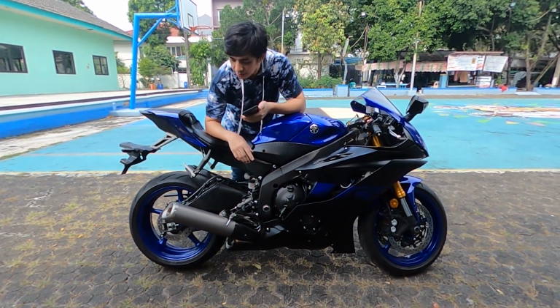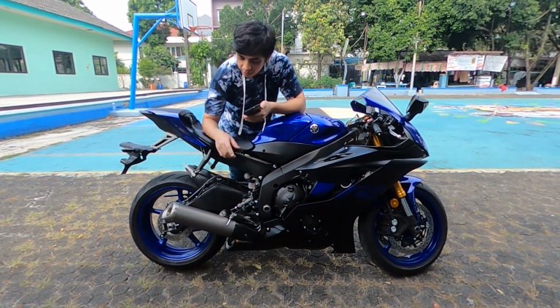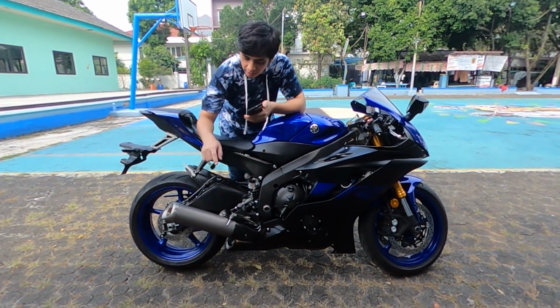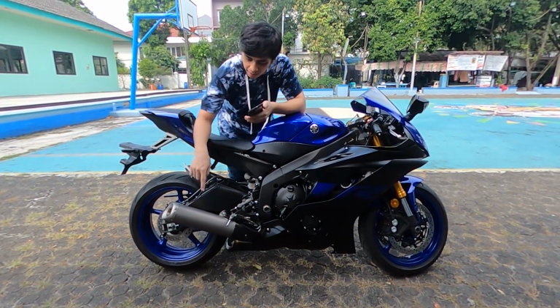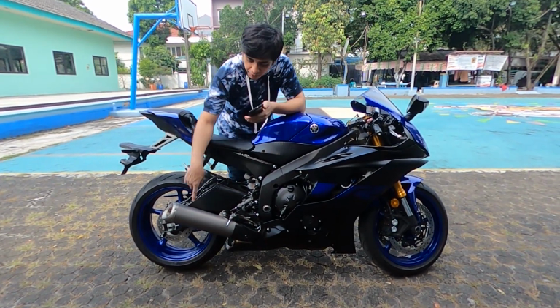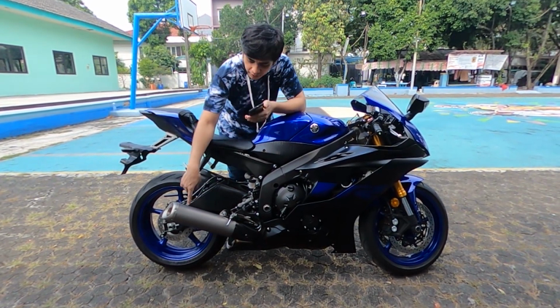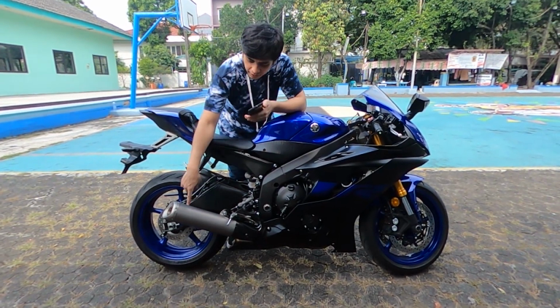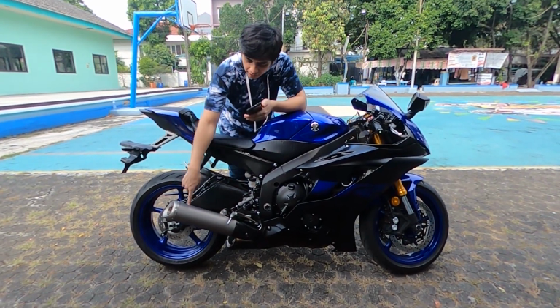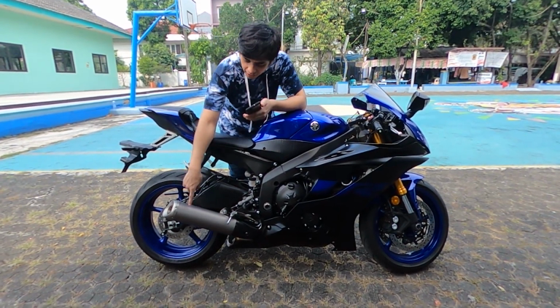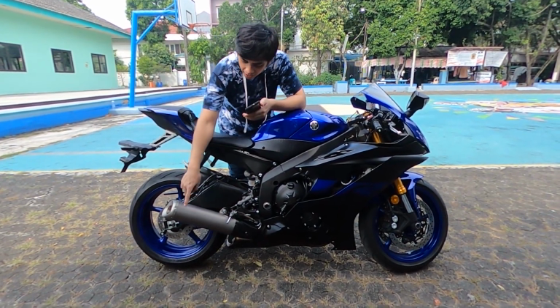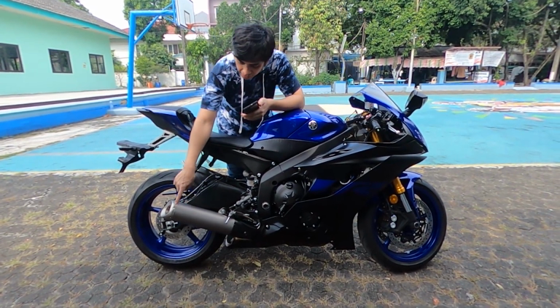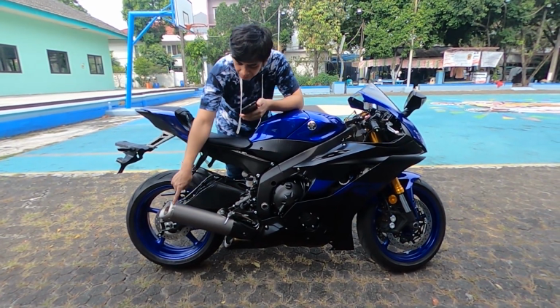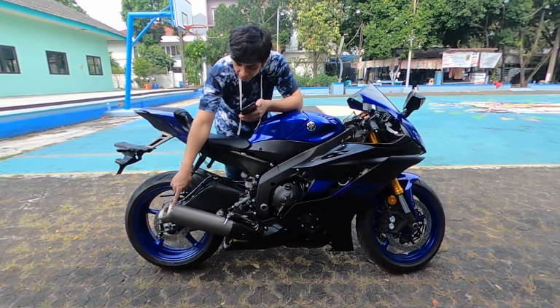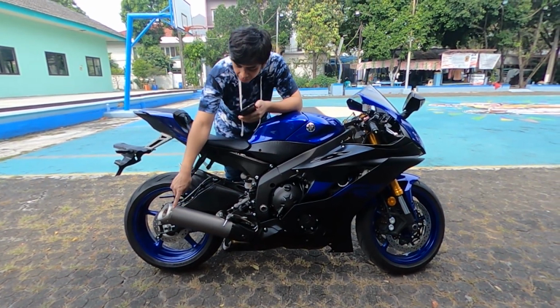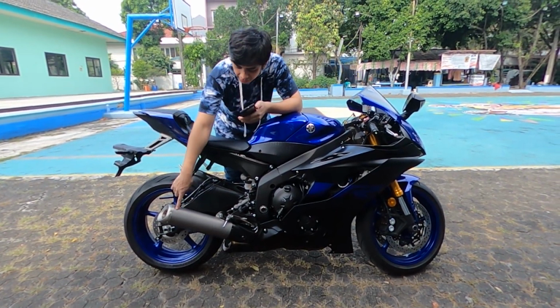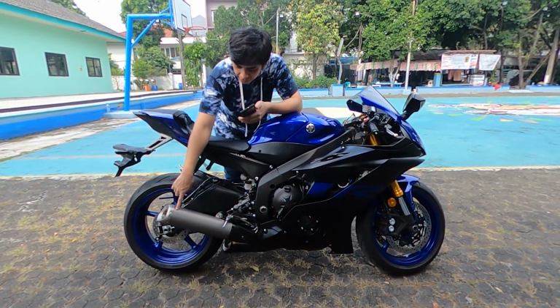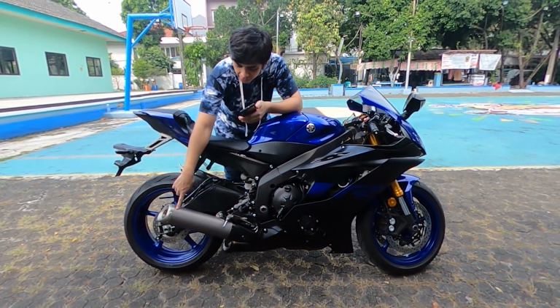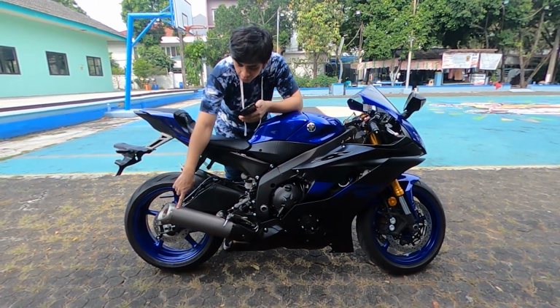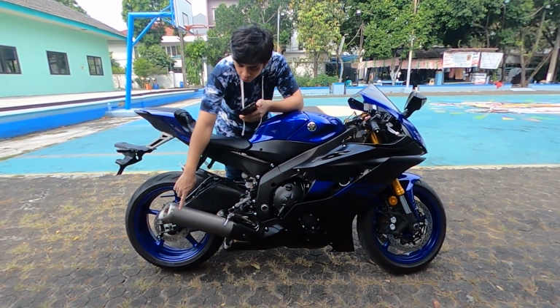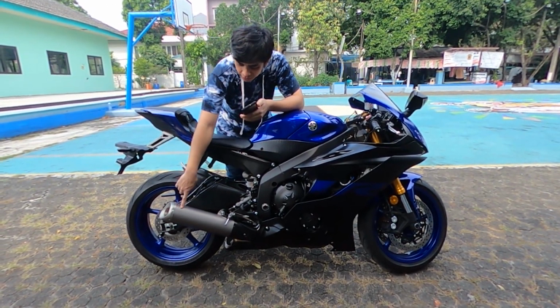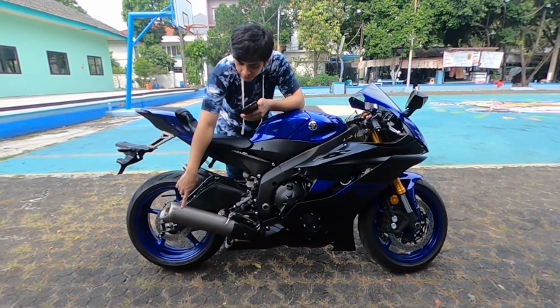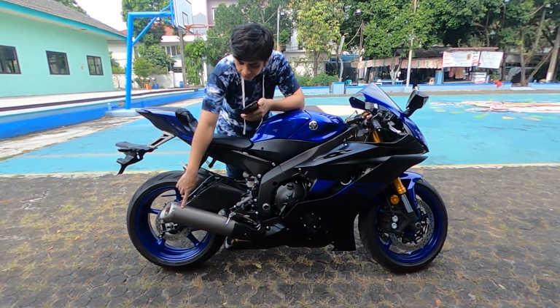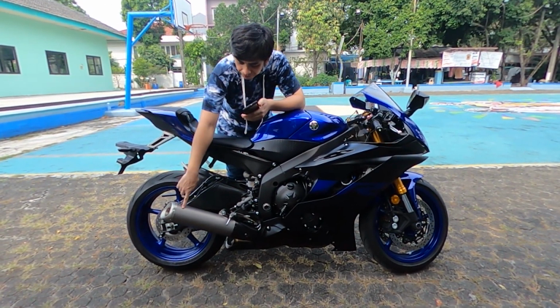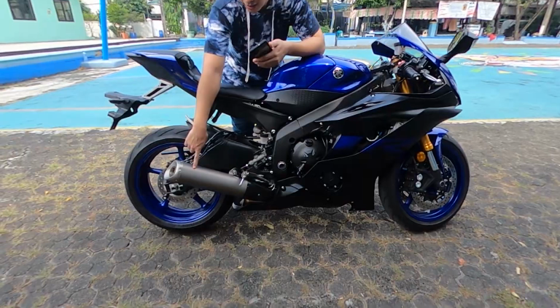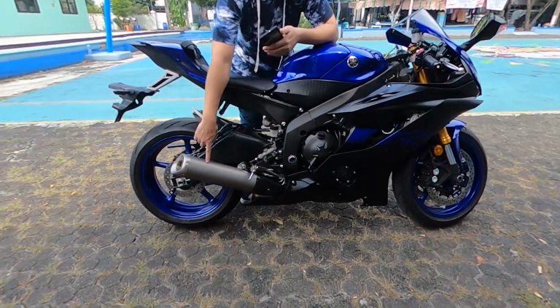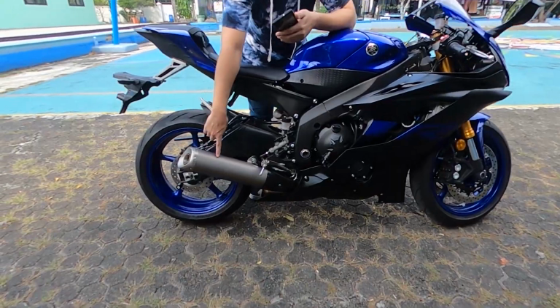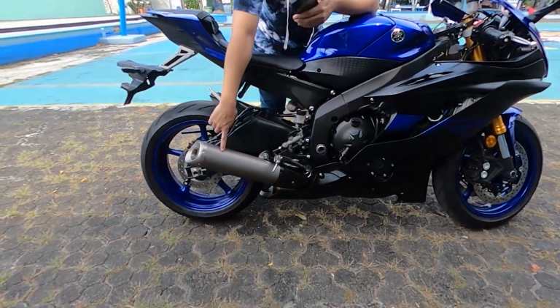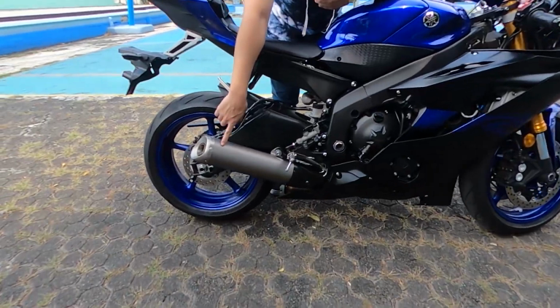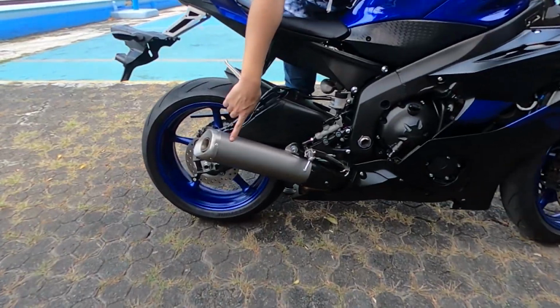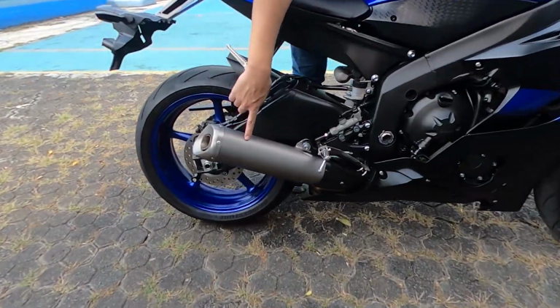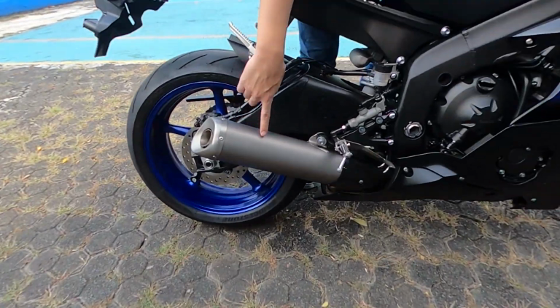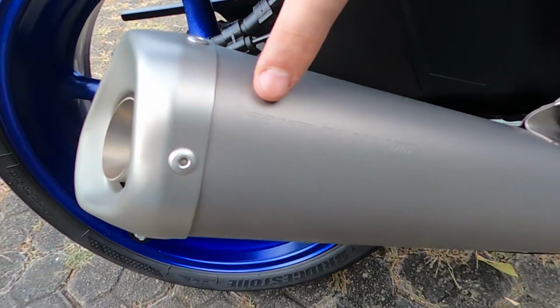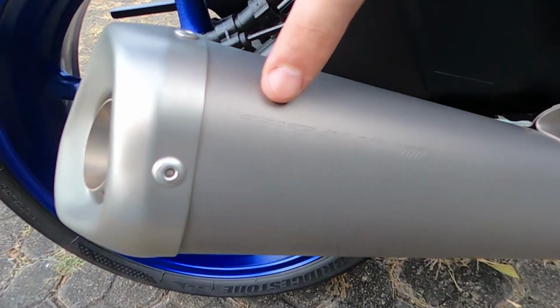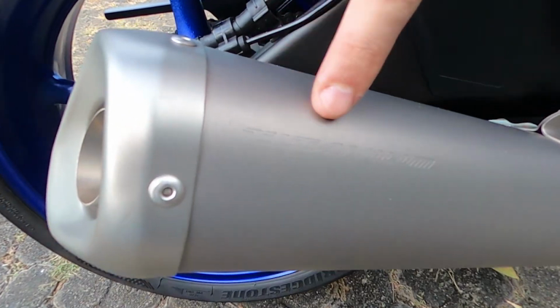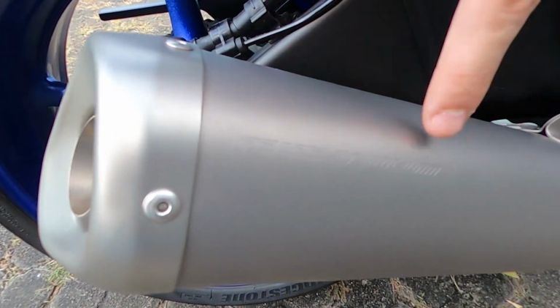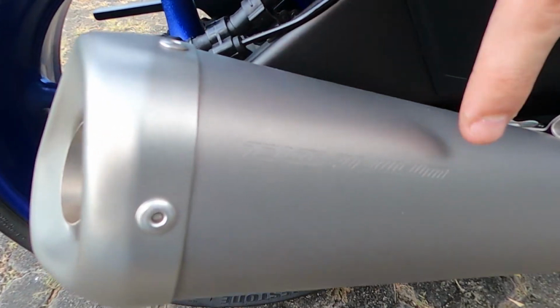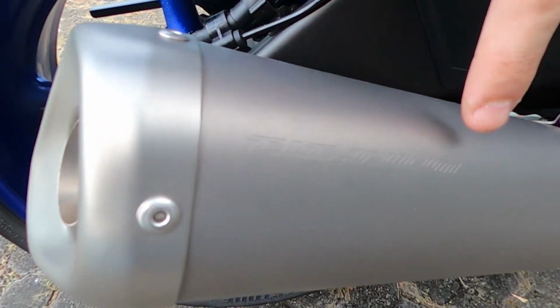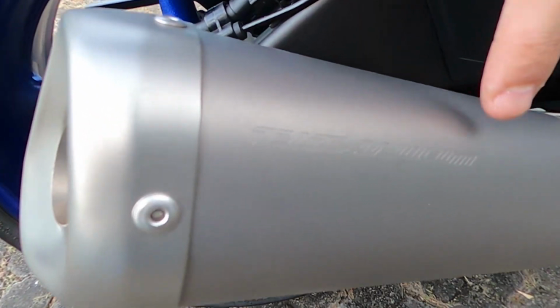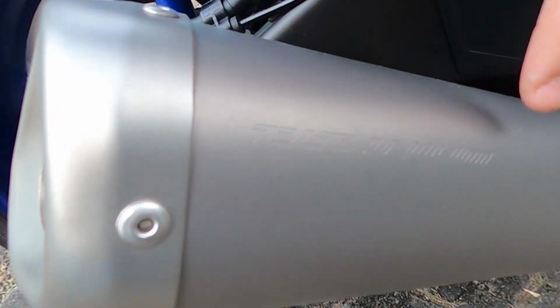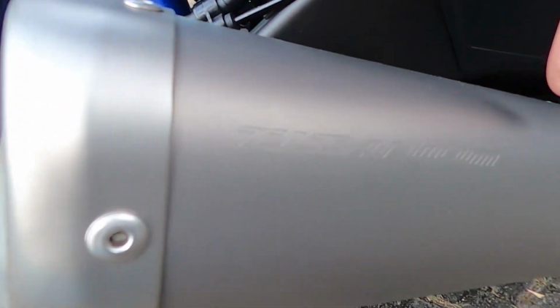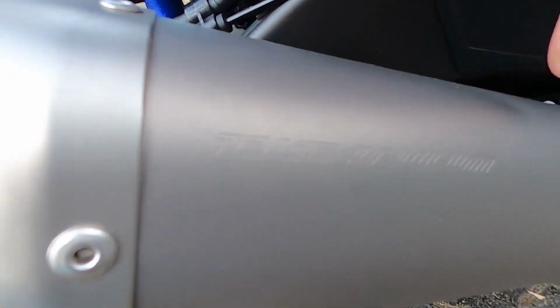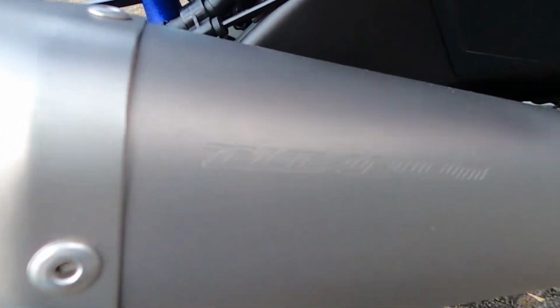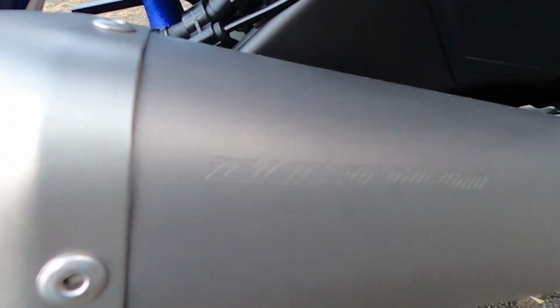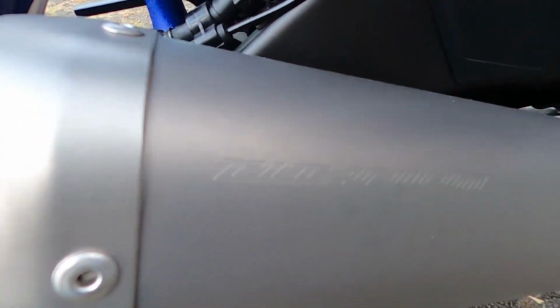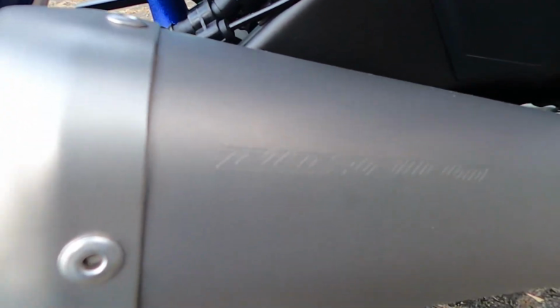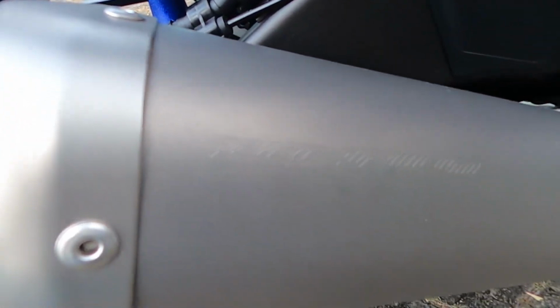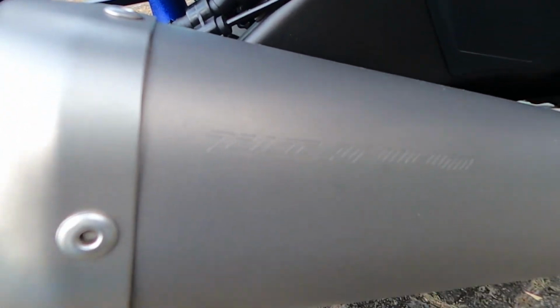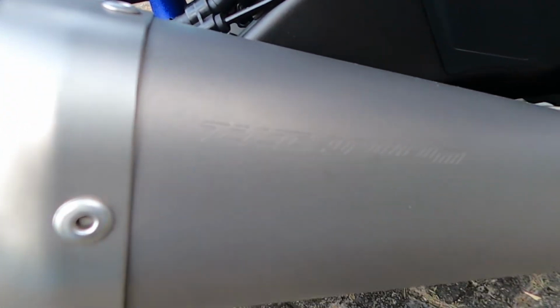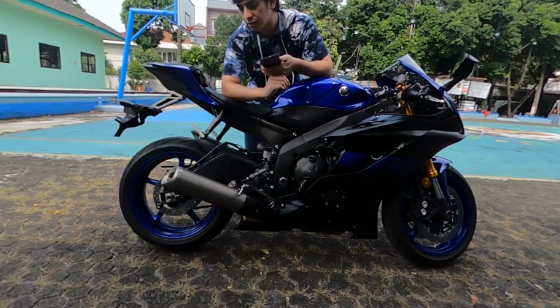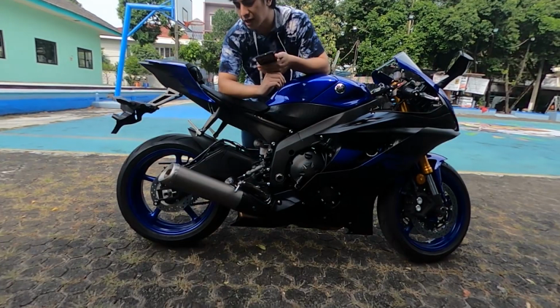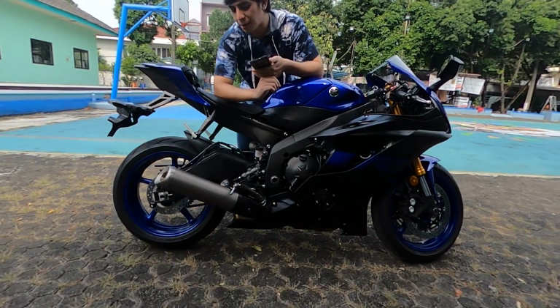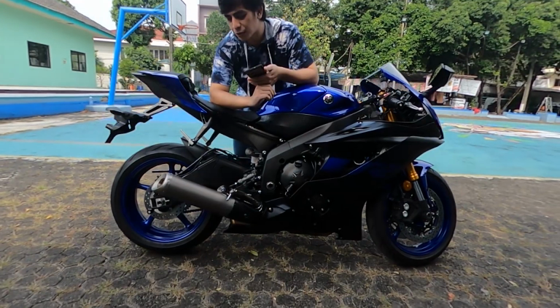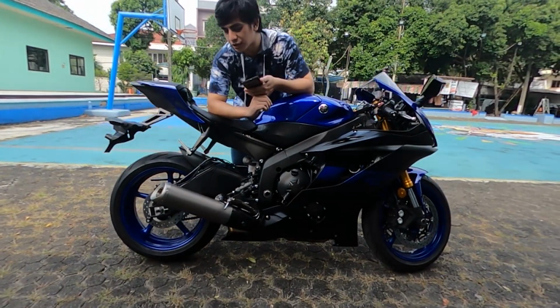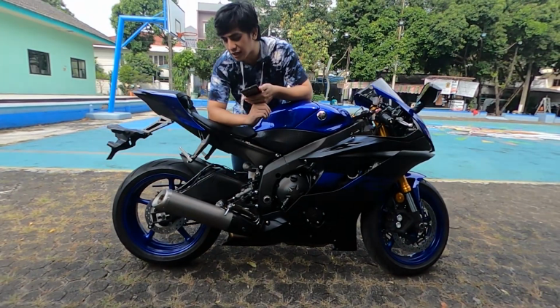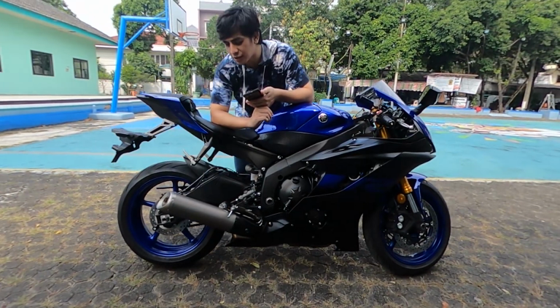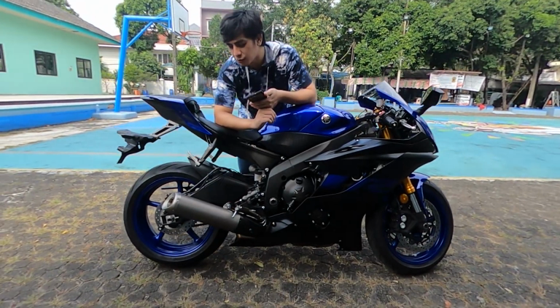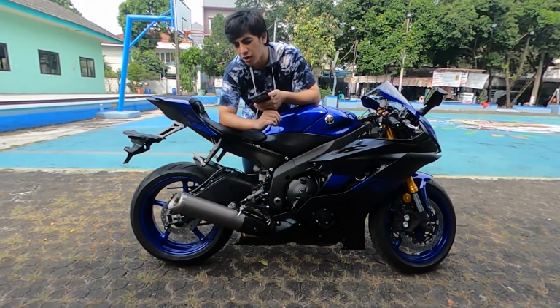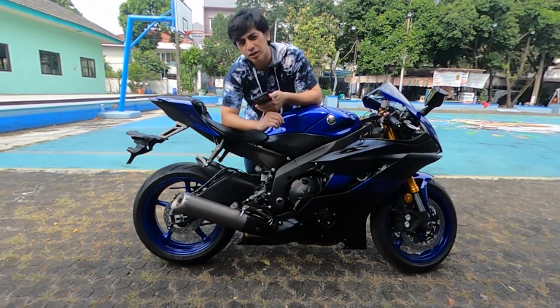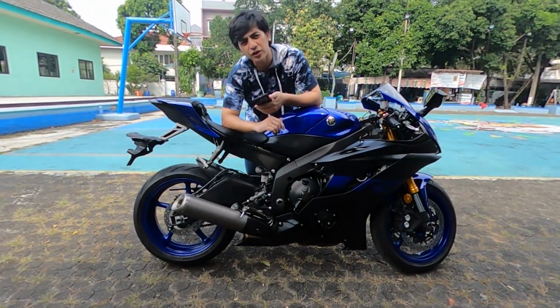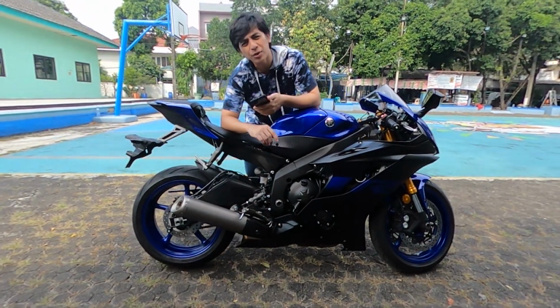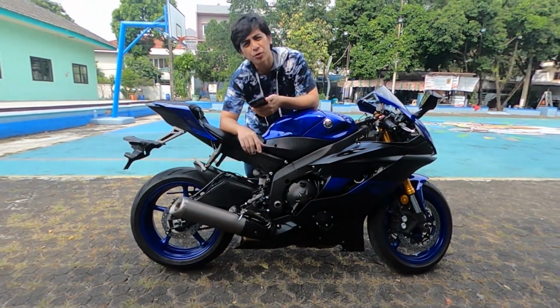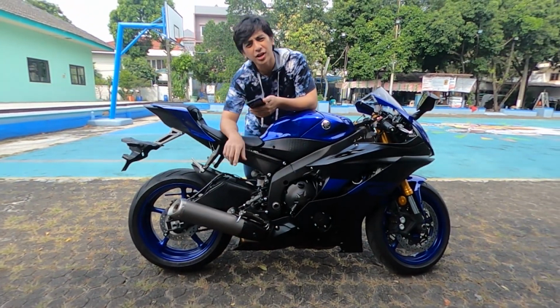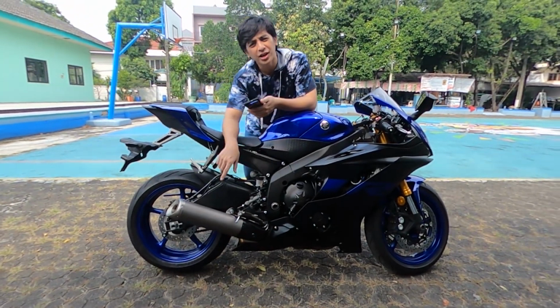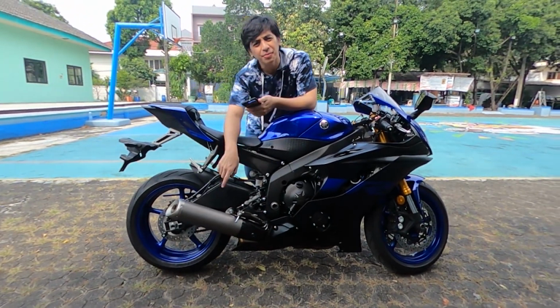The standard exhaust already uses a titanium exhaust — it actually says 'titanium' written on it. Titanium exhaust — I'm not sure exactly, but it's marked titanium.